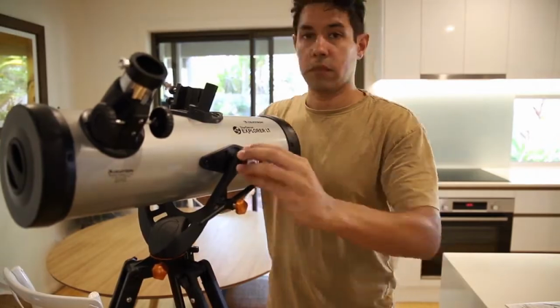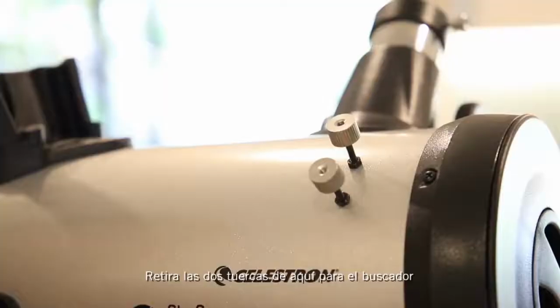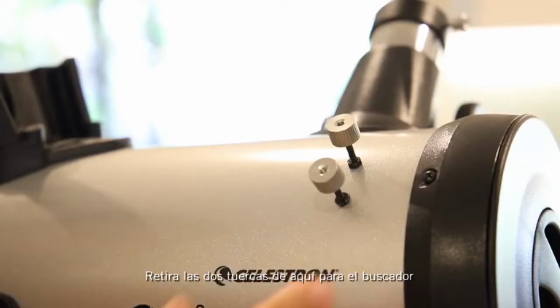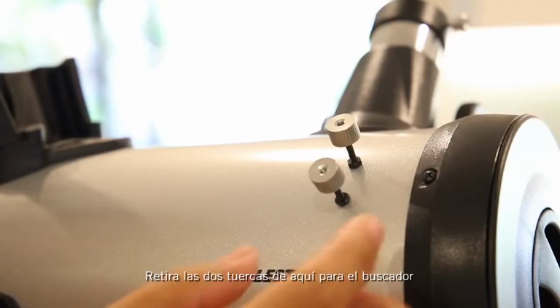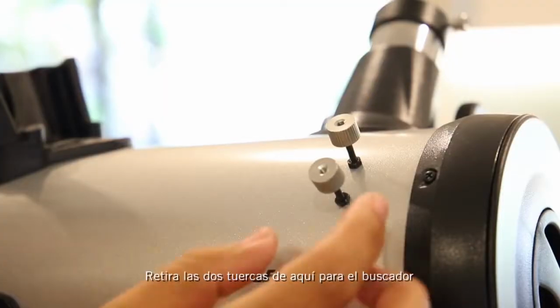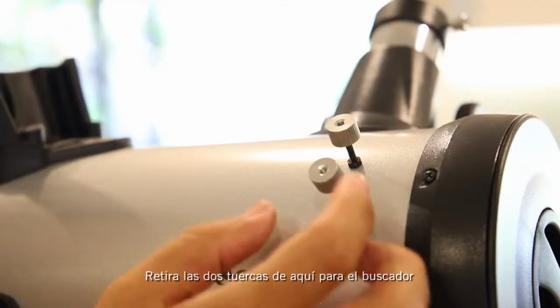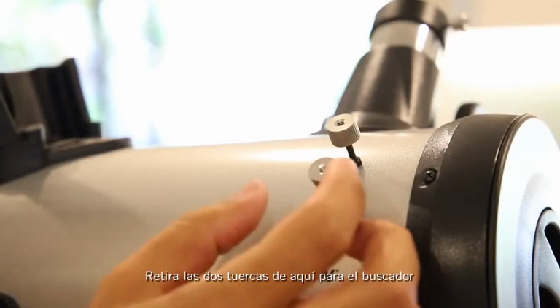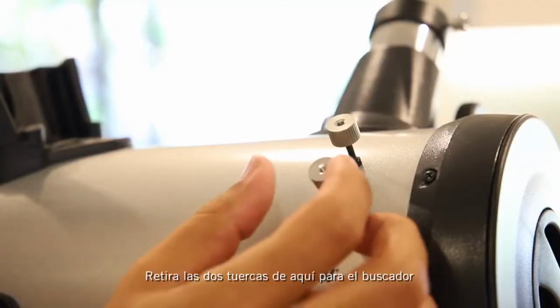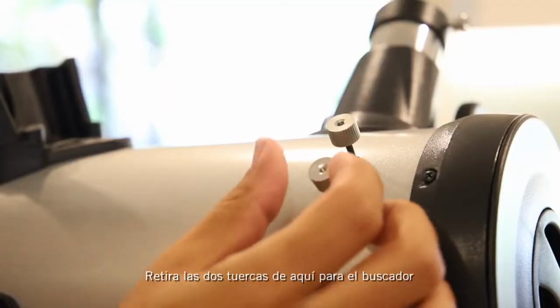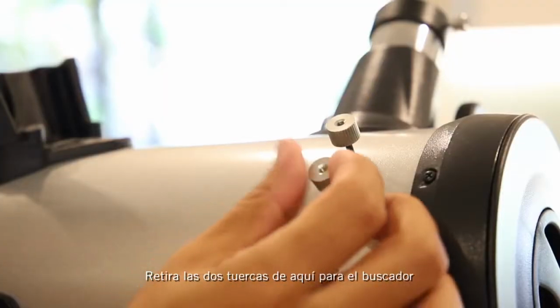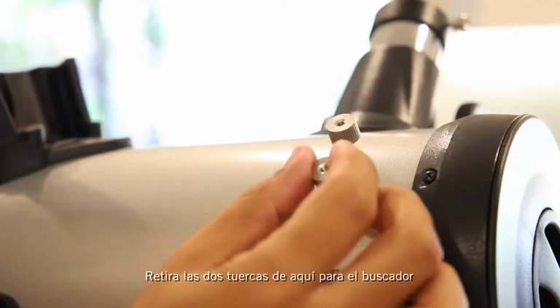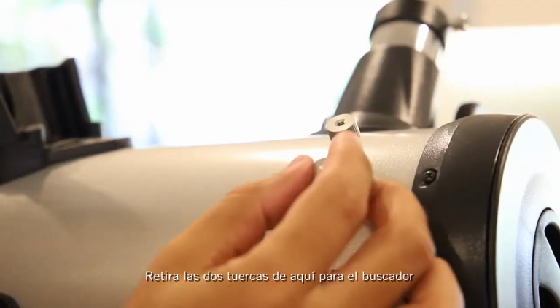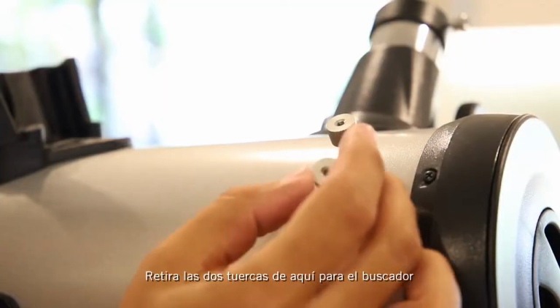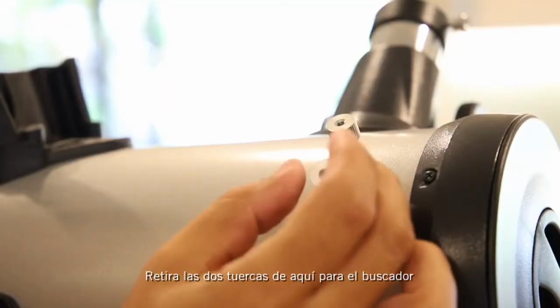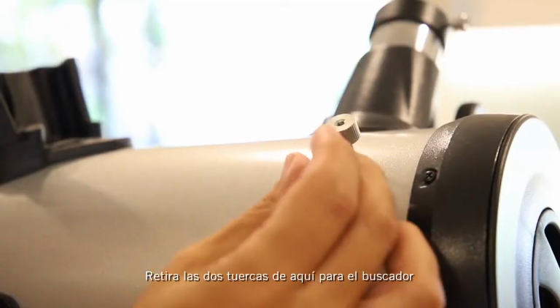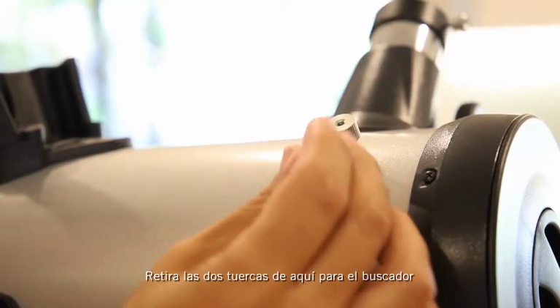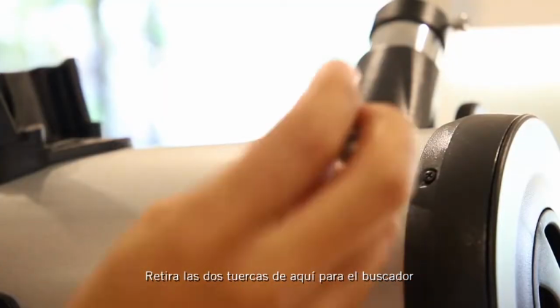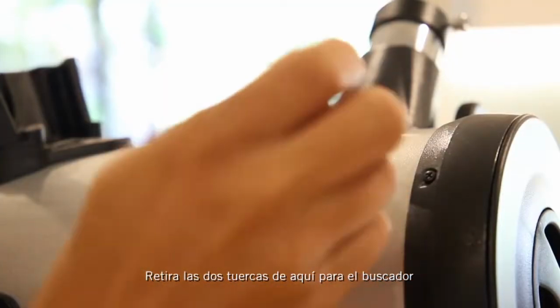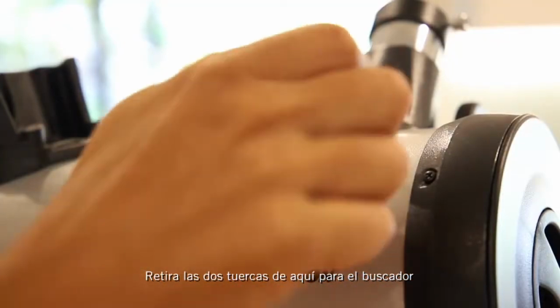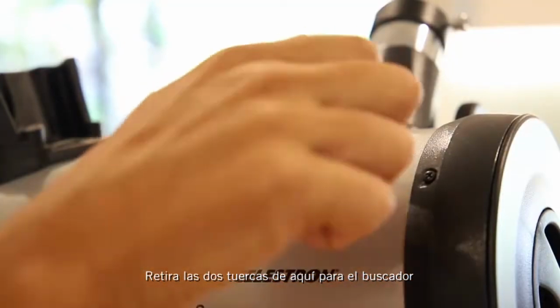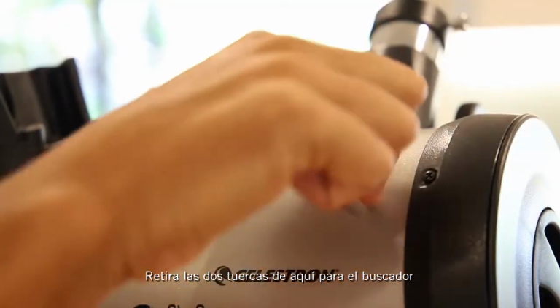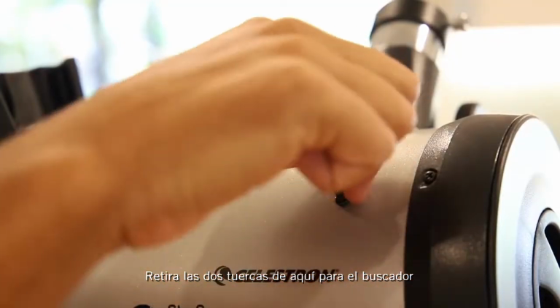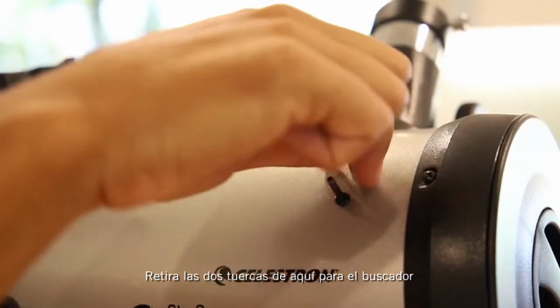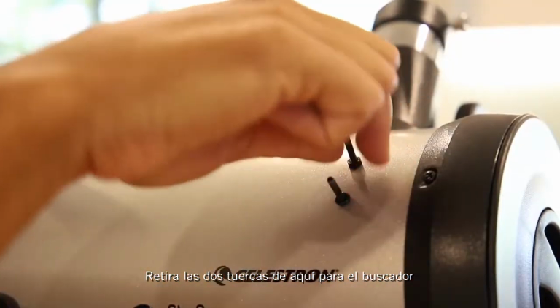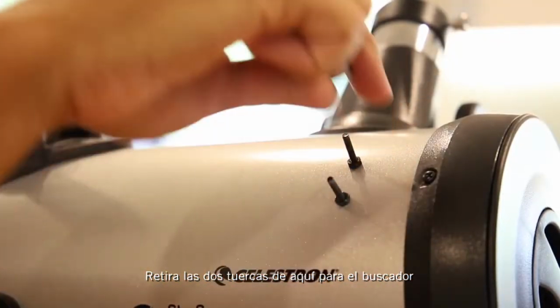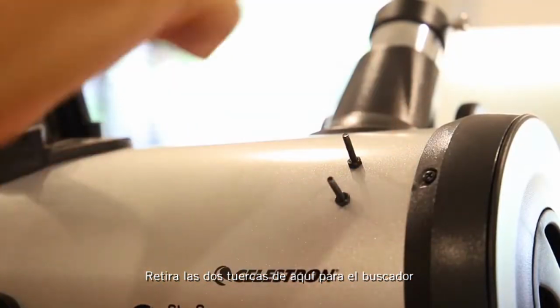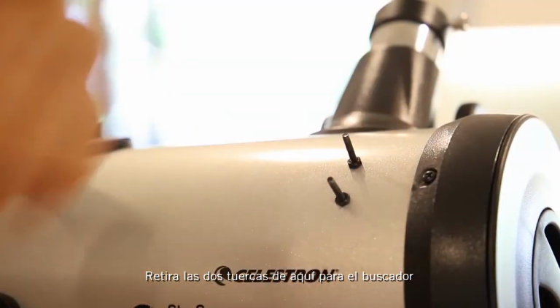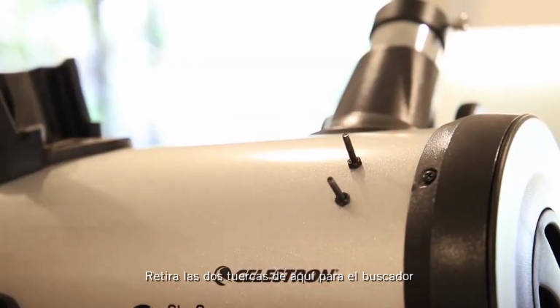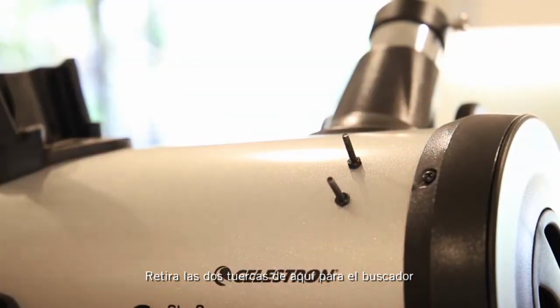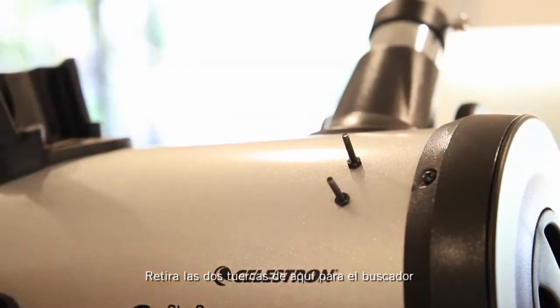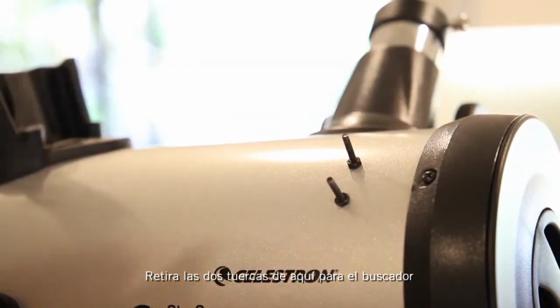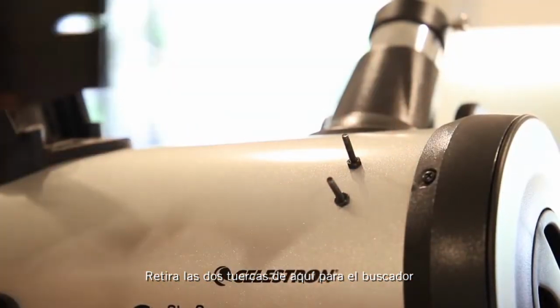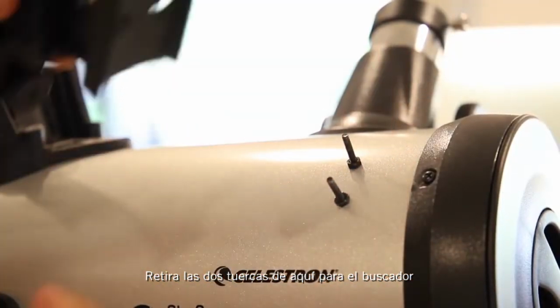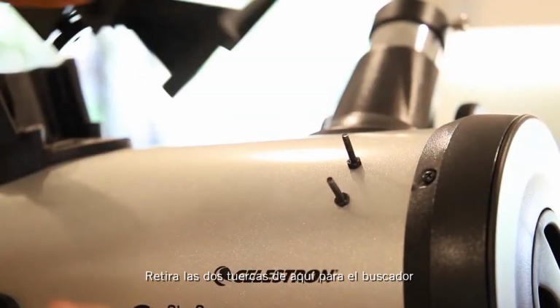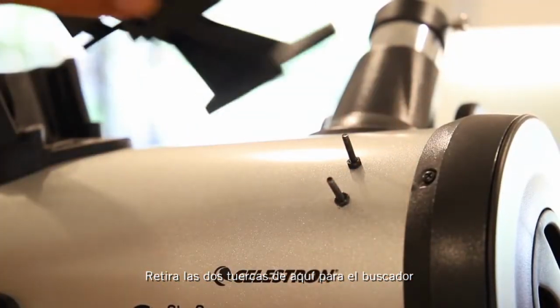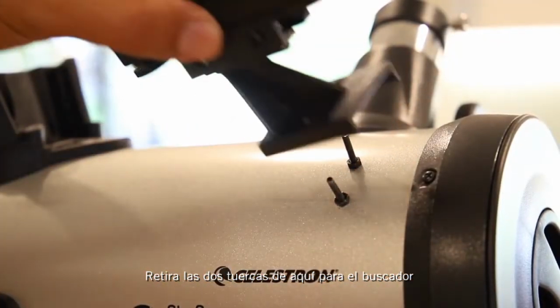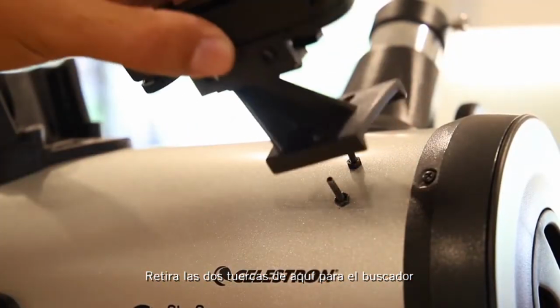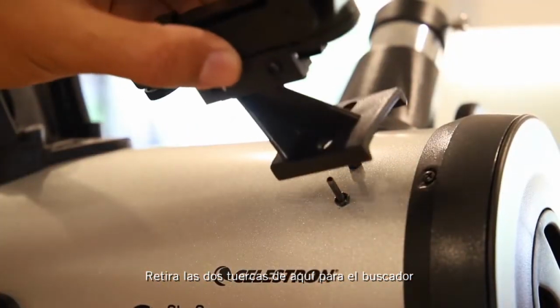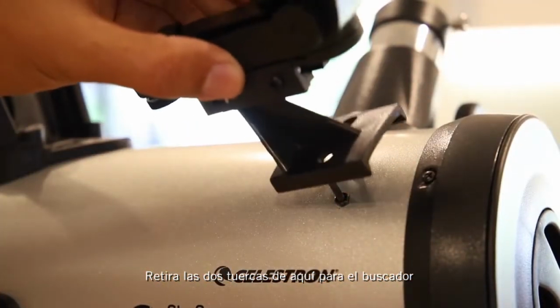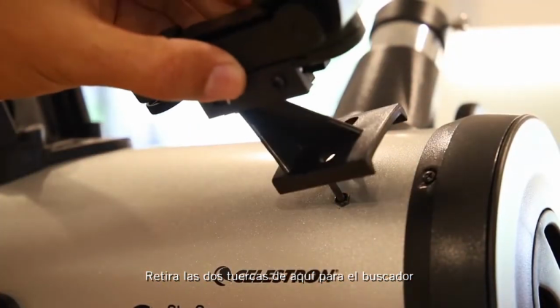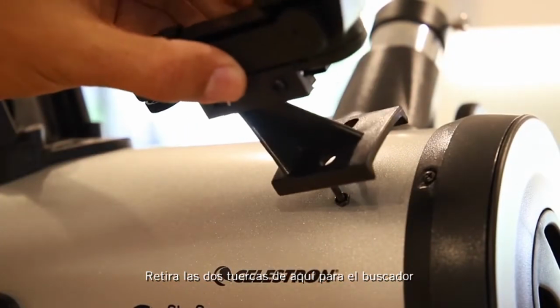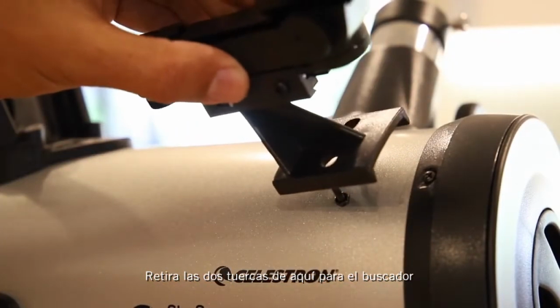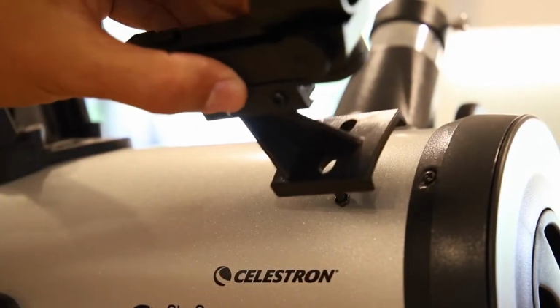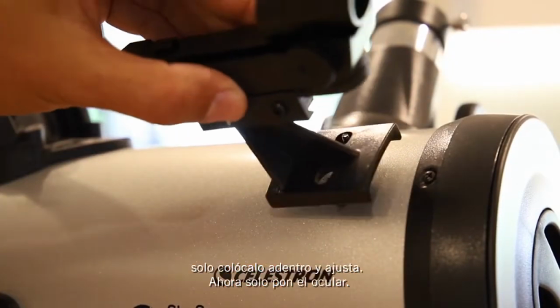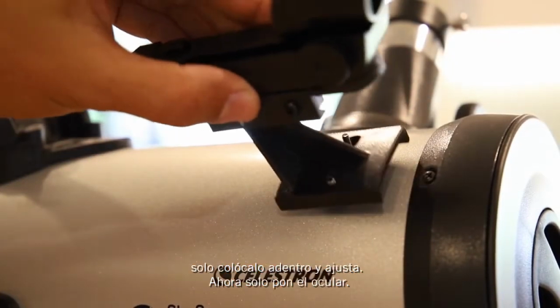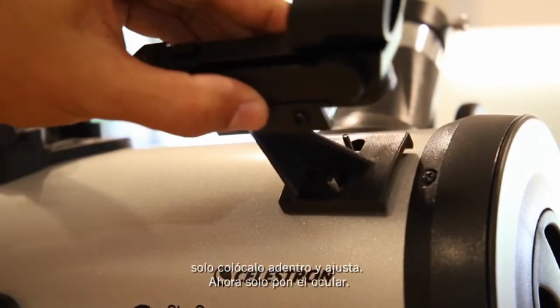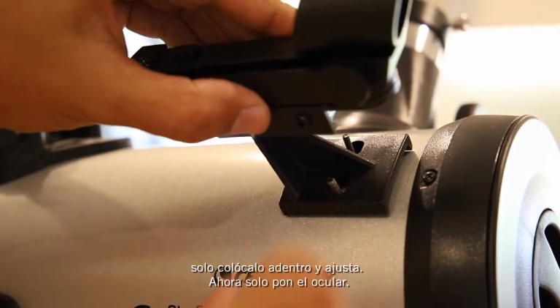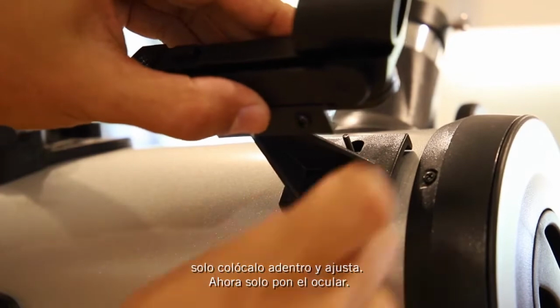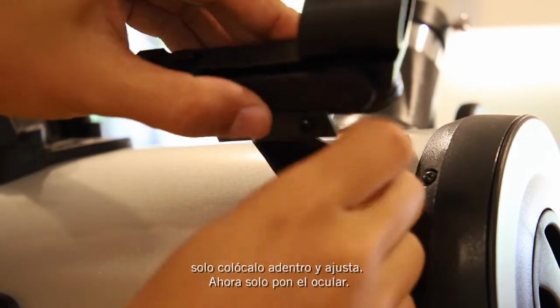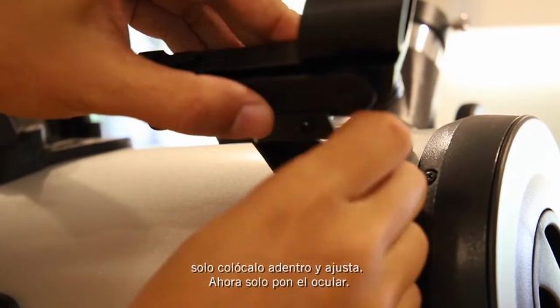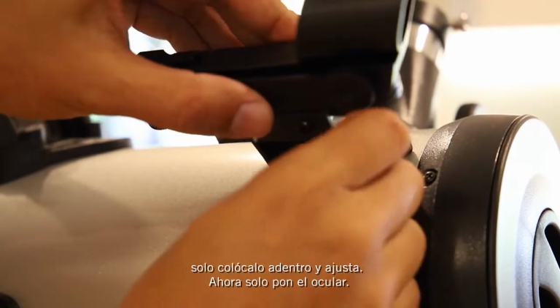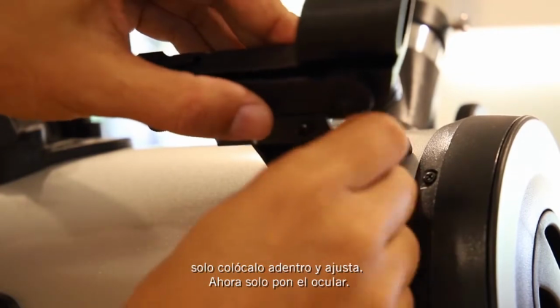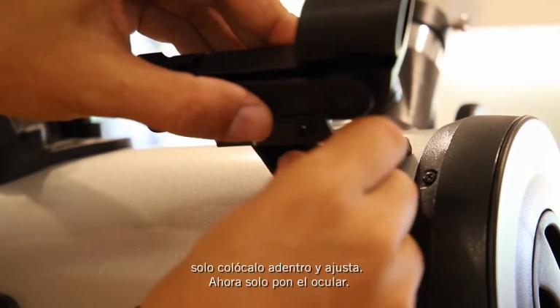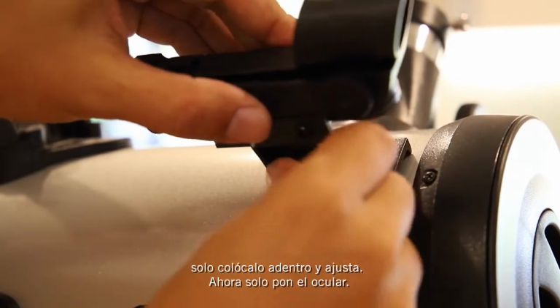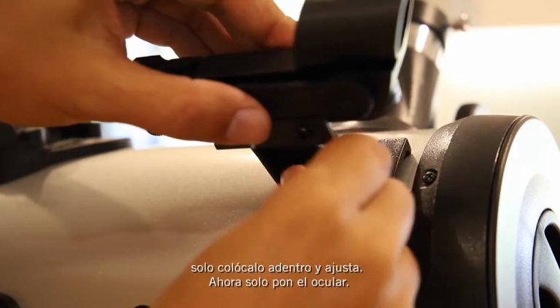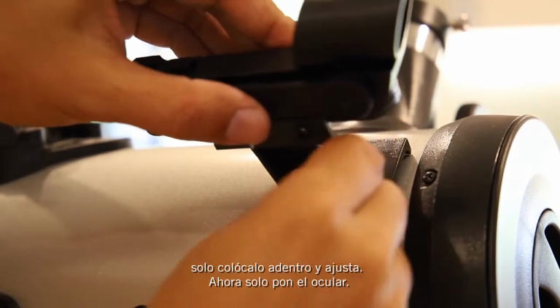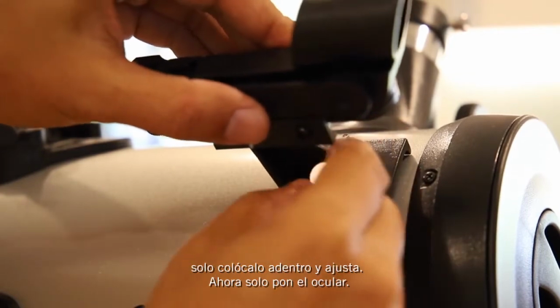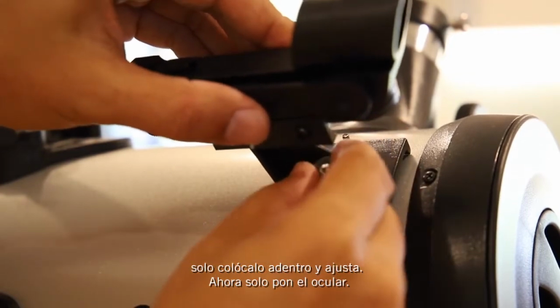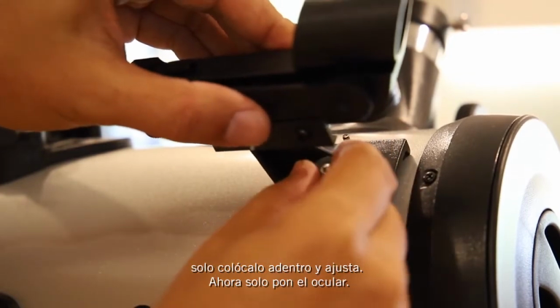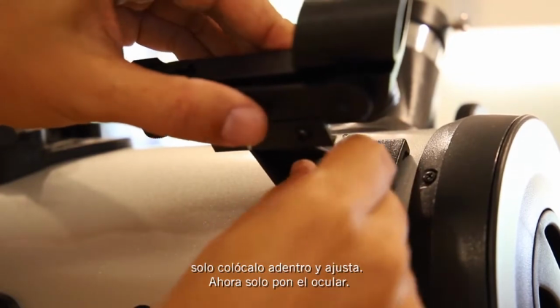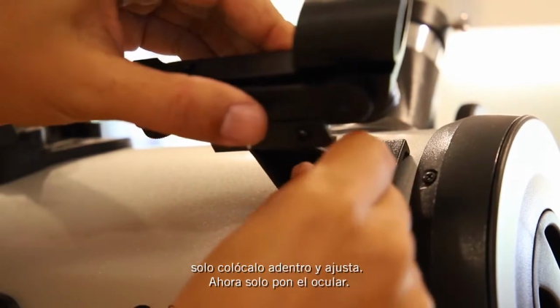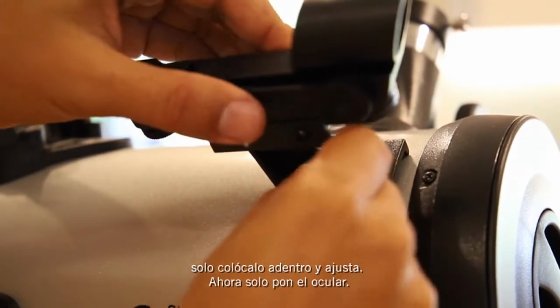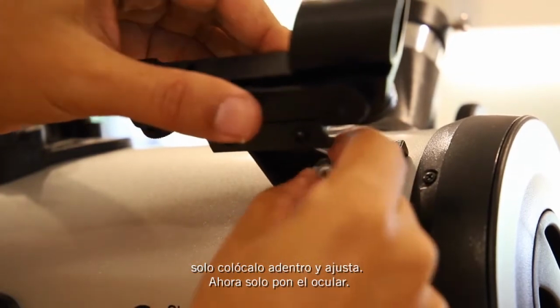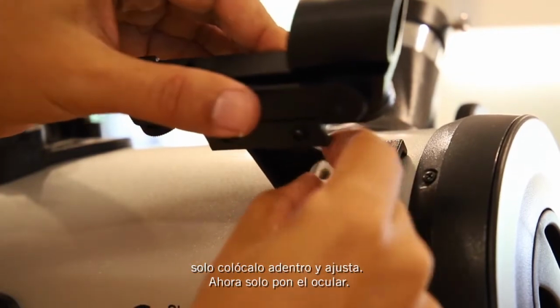Remove the two nuts here for the finderscope, just slide it in and tighten.